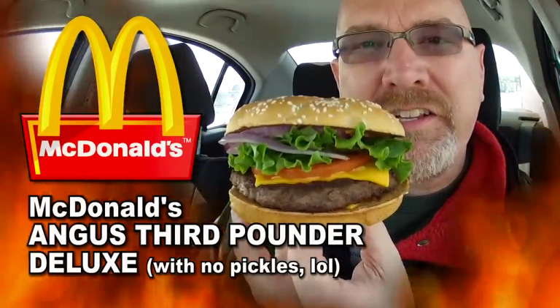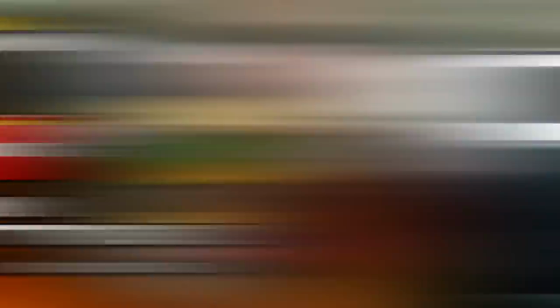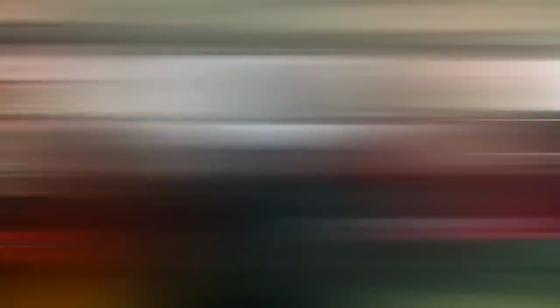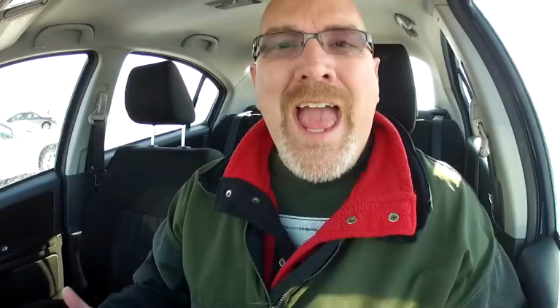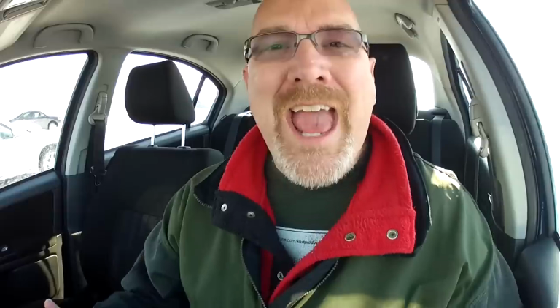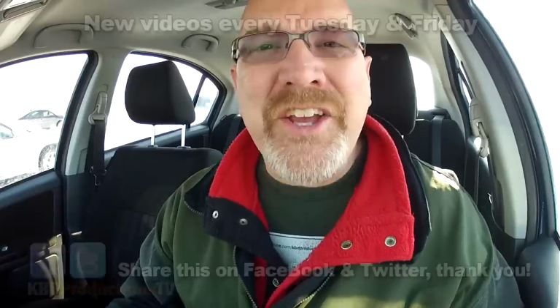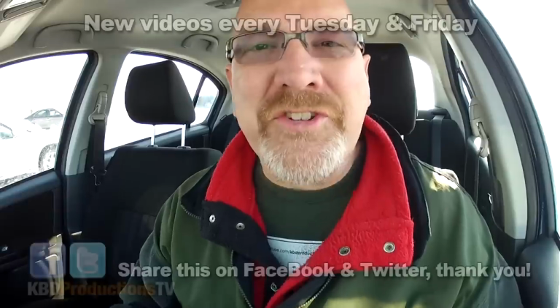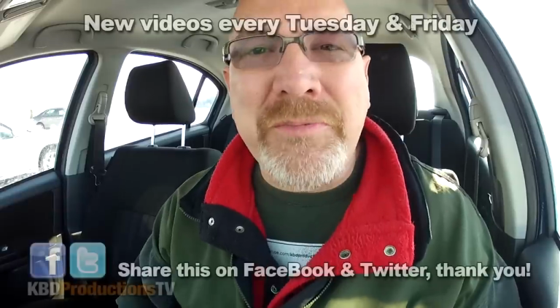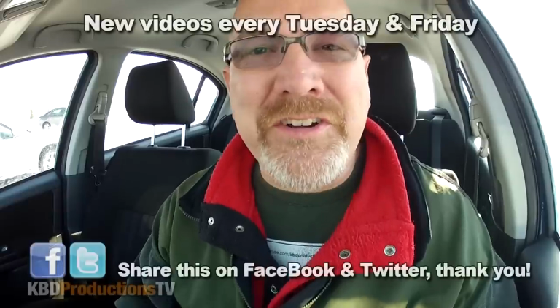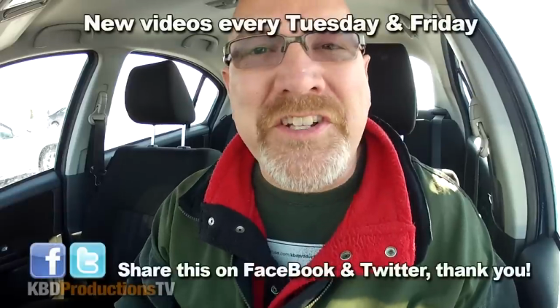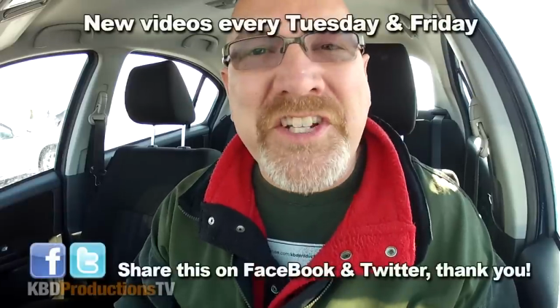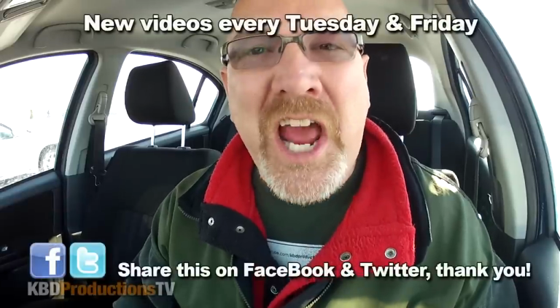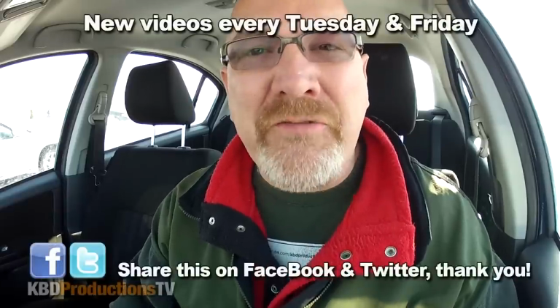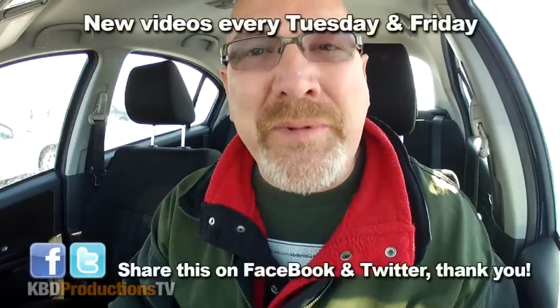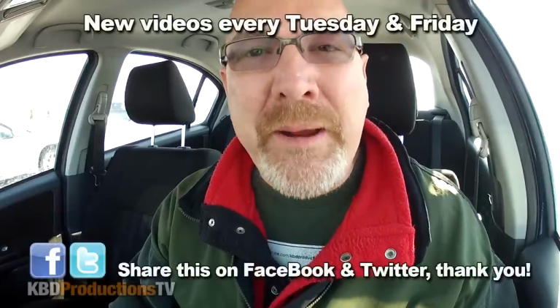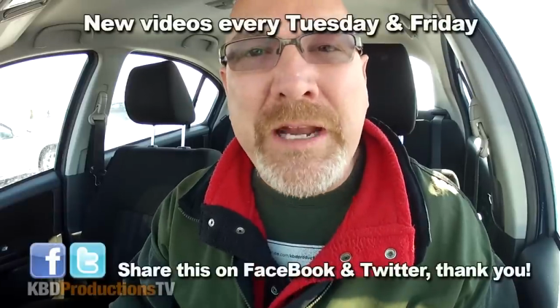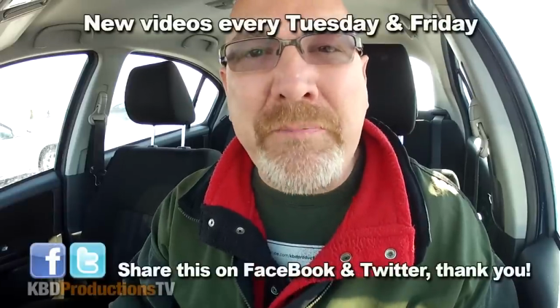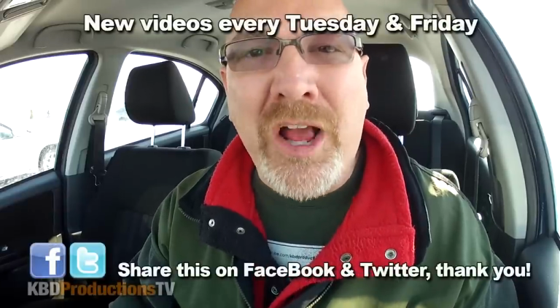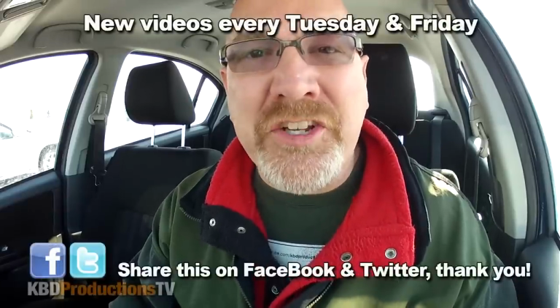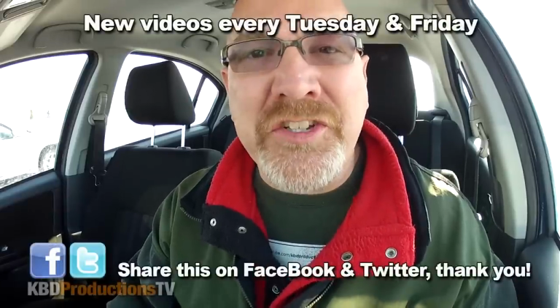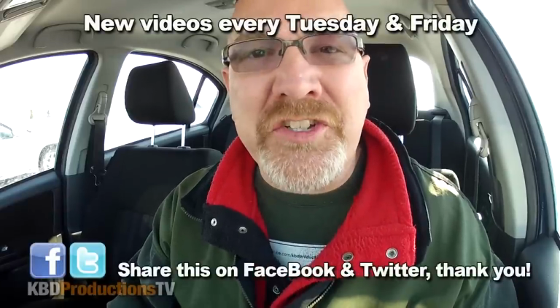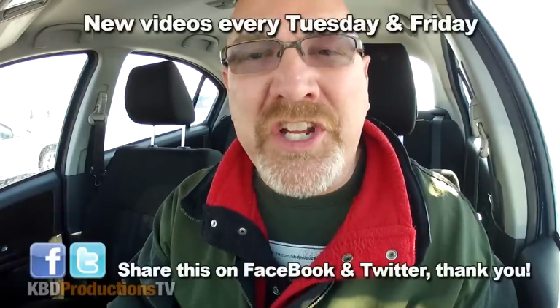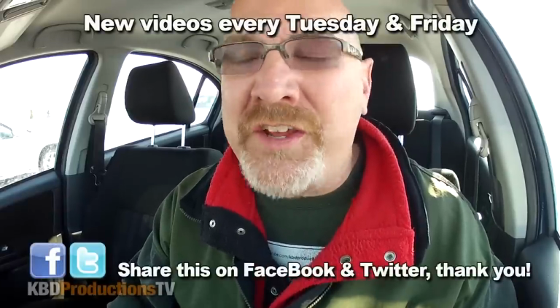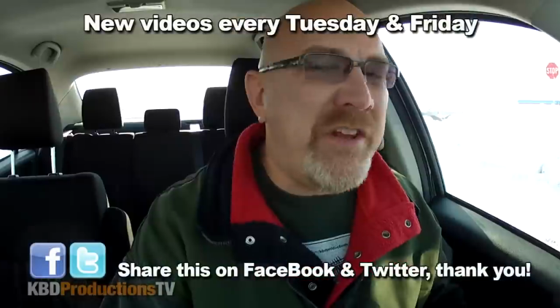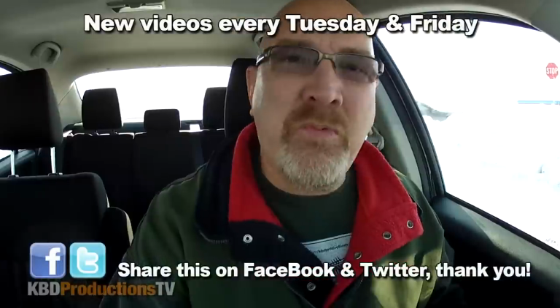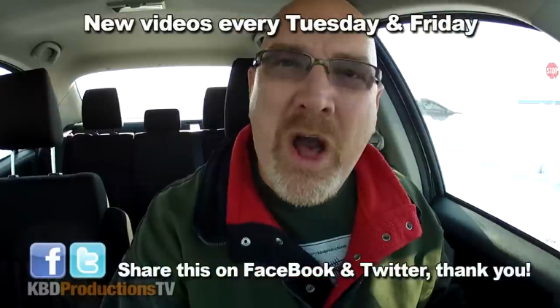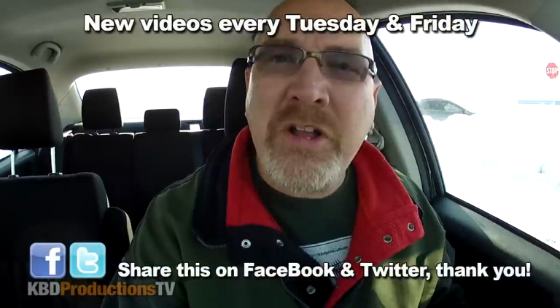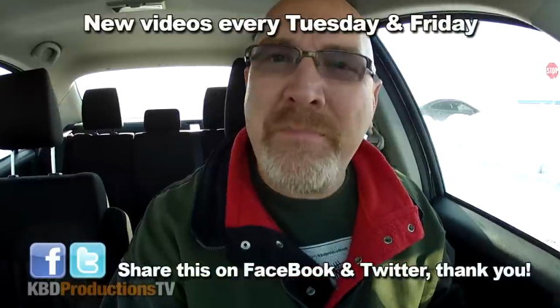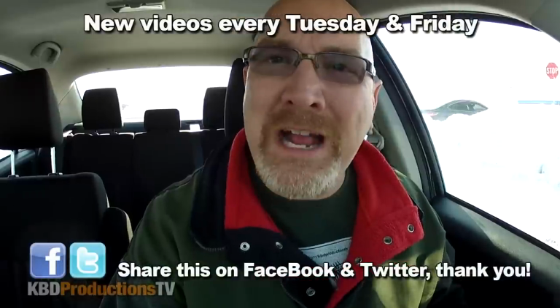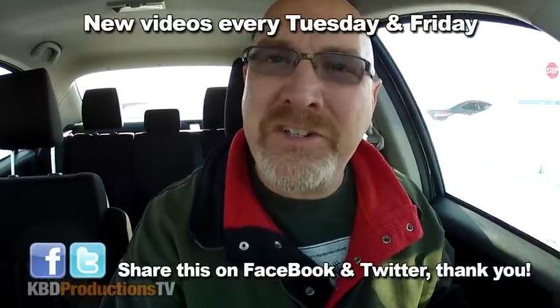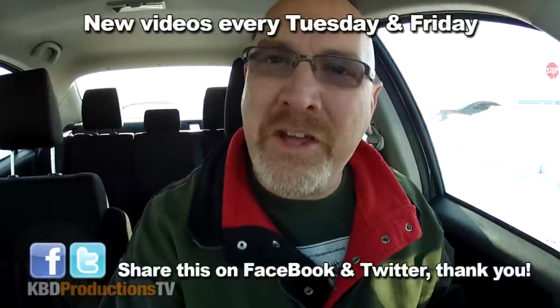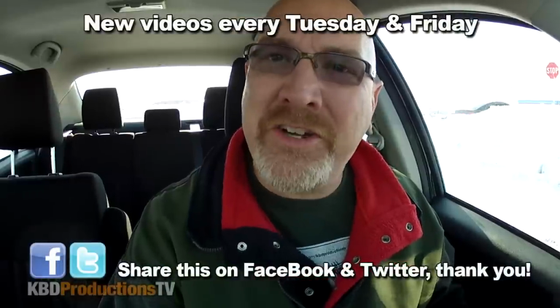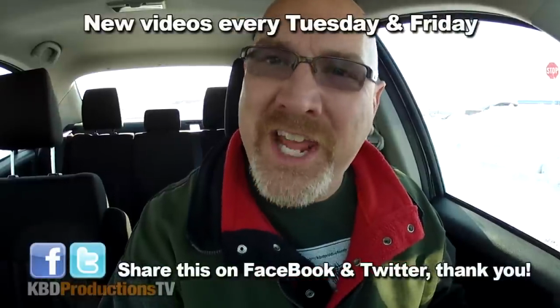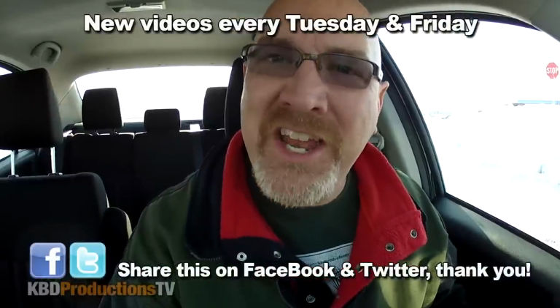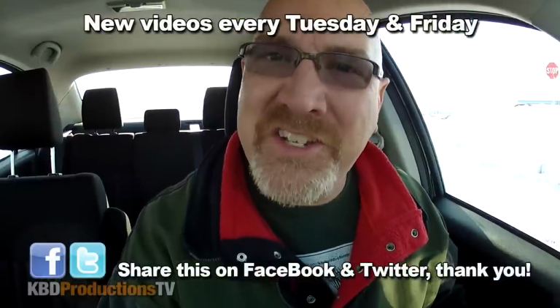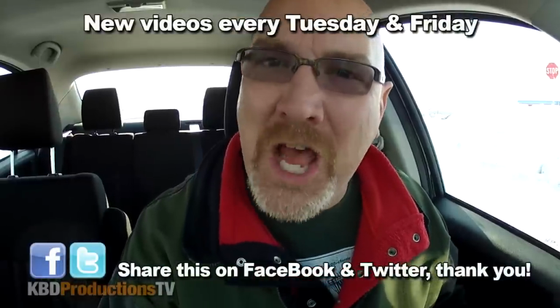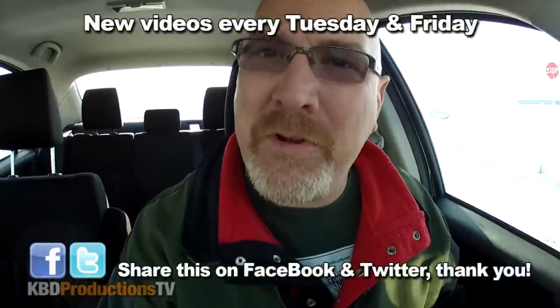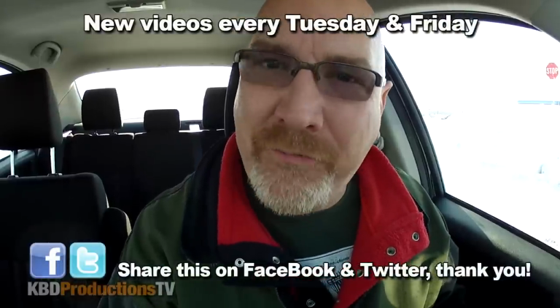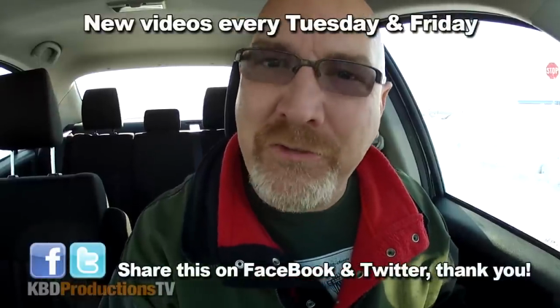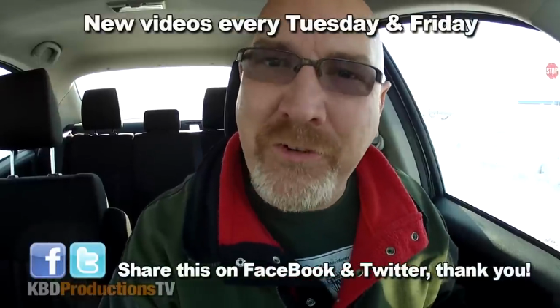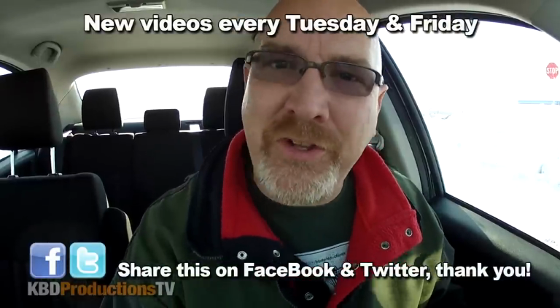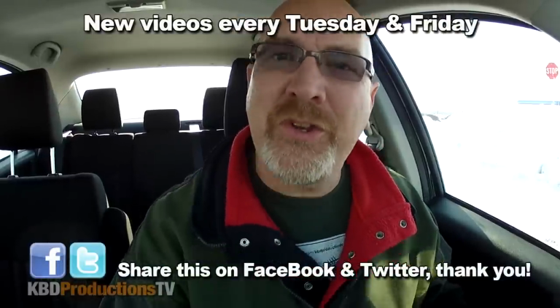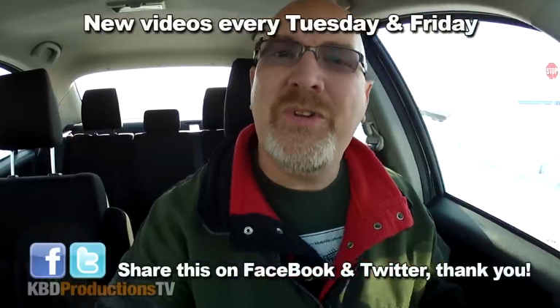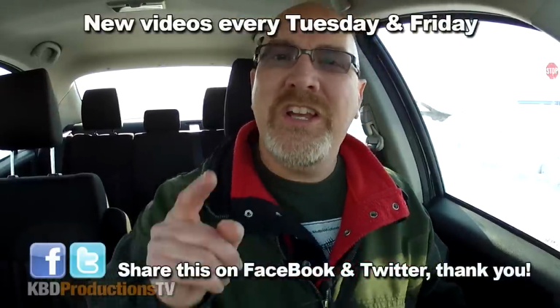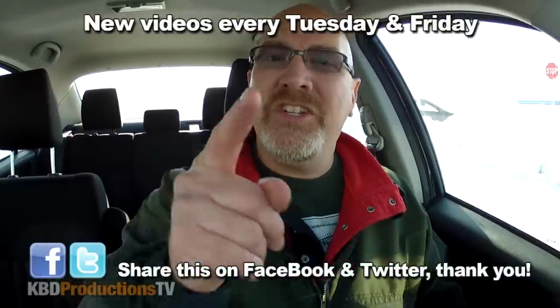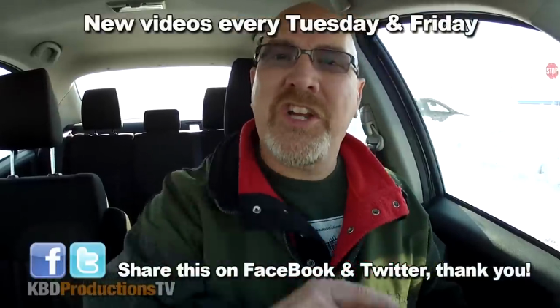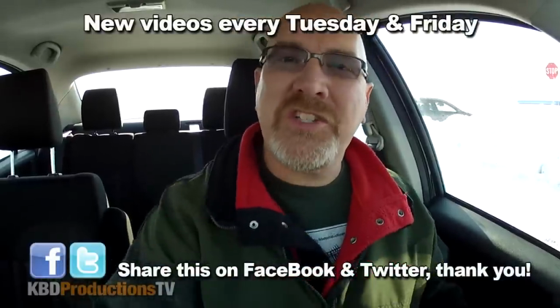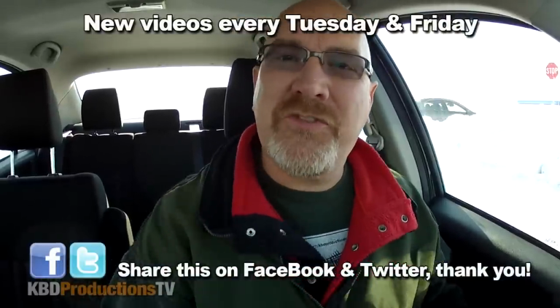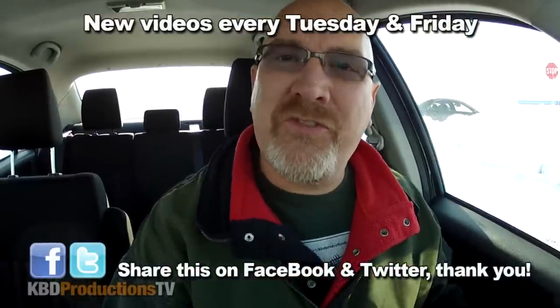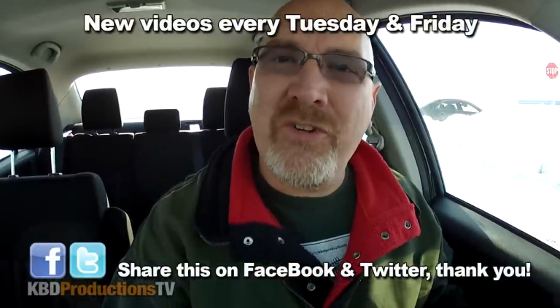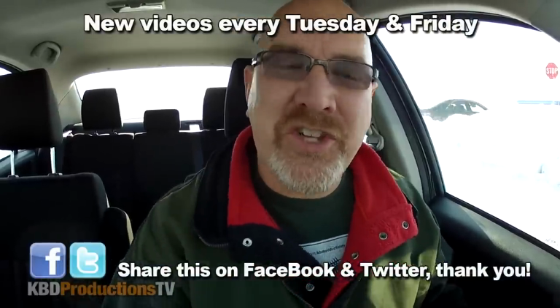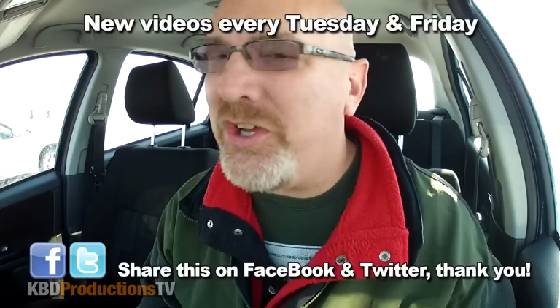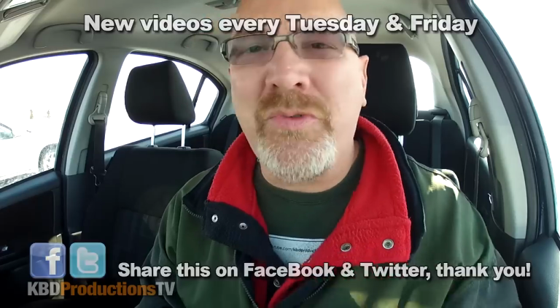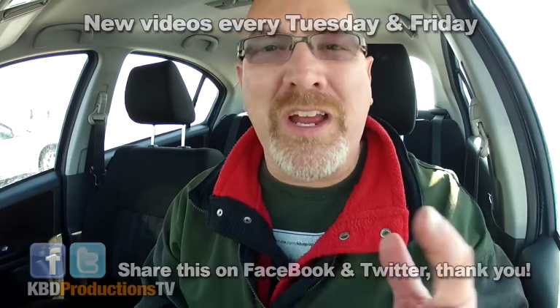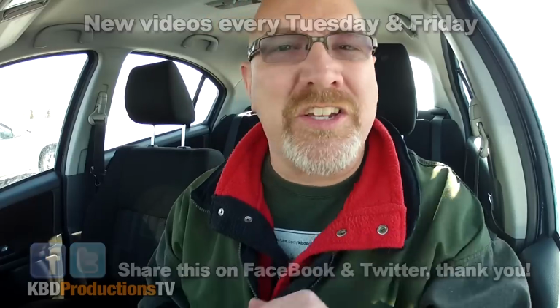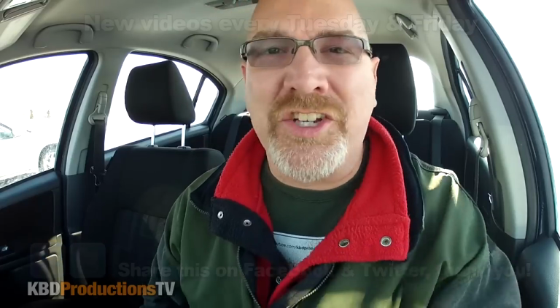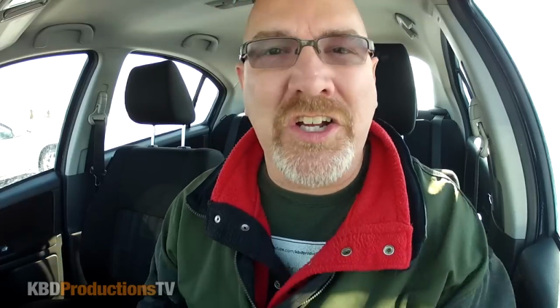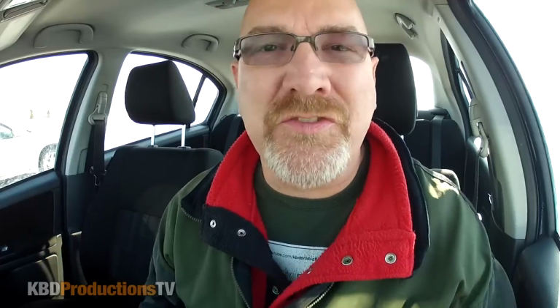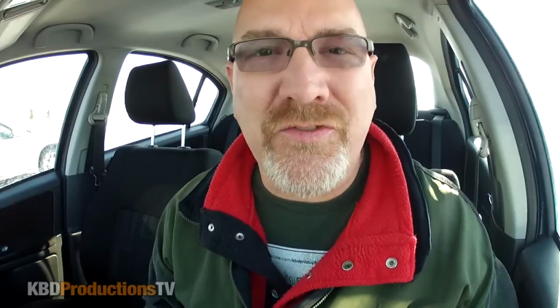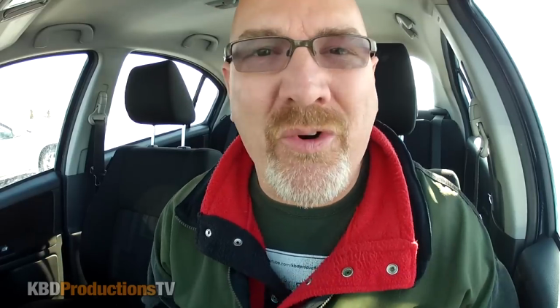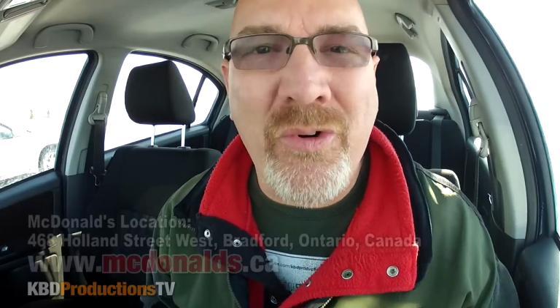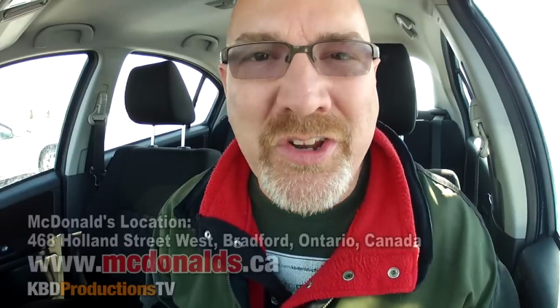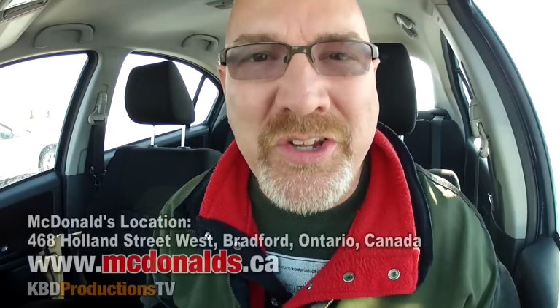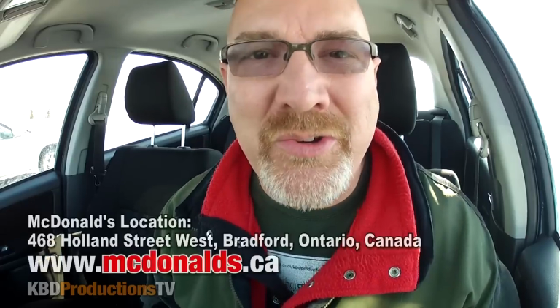Hey YouTubers, it's Ken from KBD Productions TV. Welcome back to another Ken Domic Food Review, just for you and just for you.